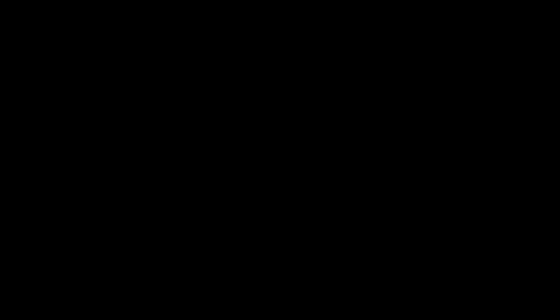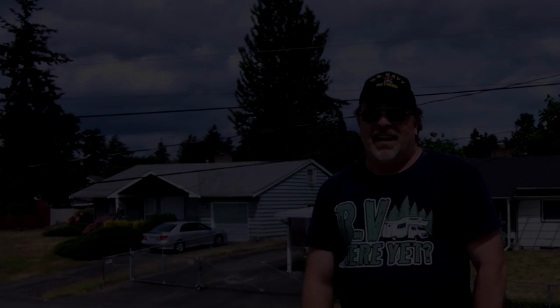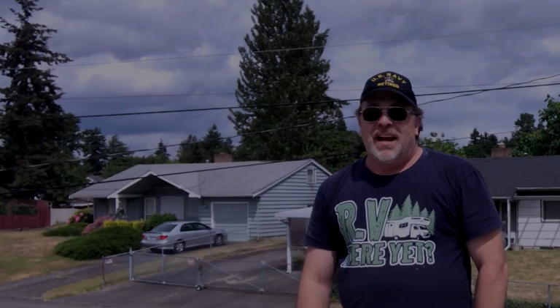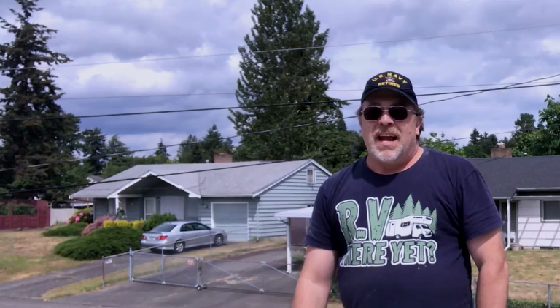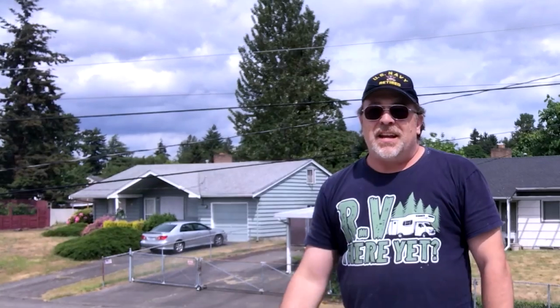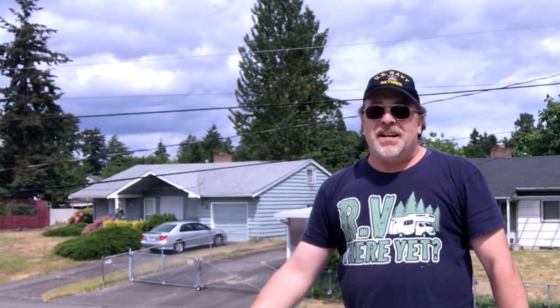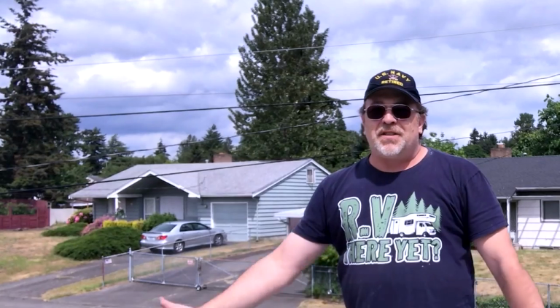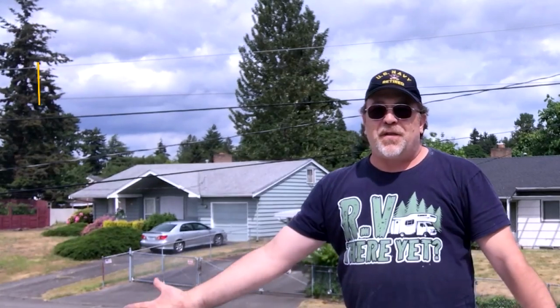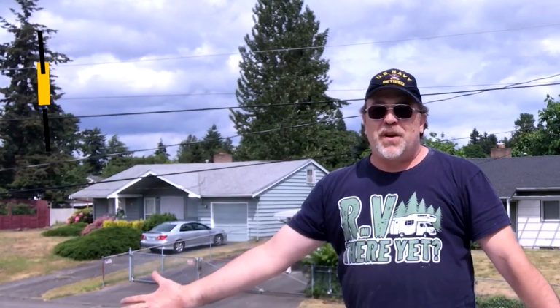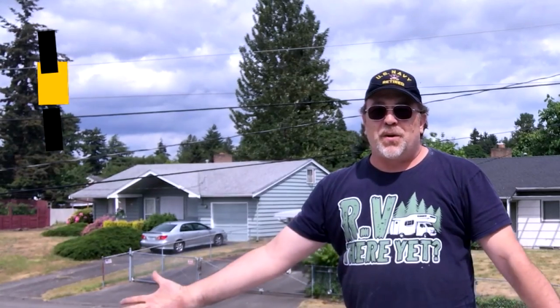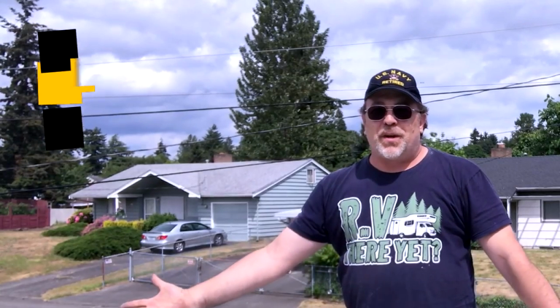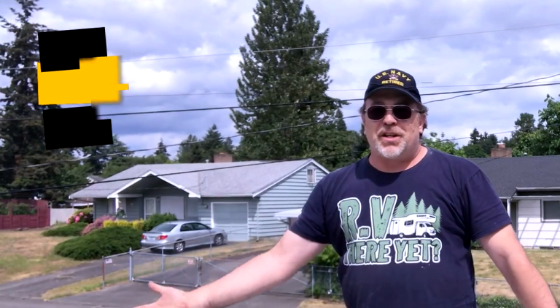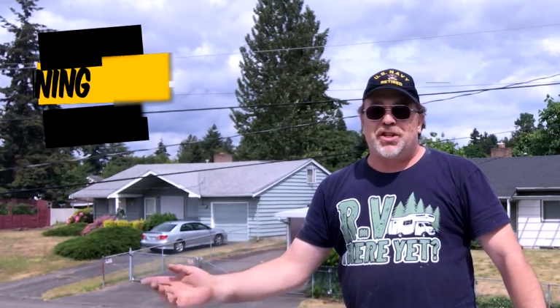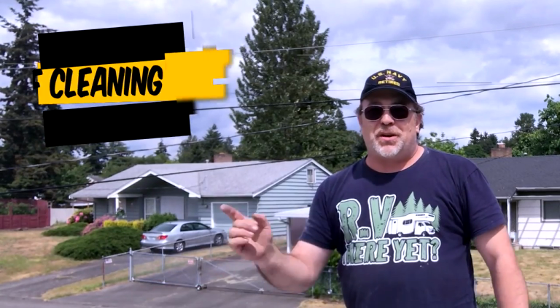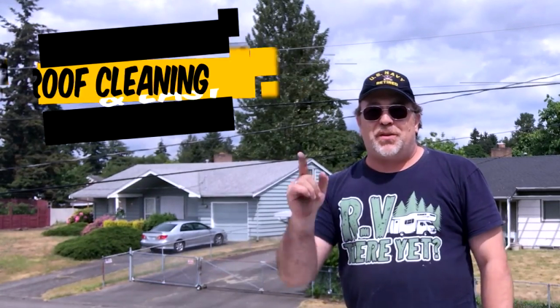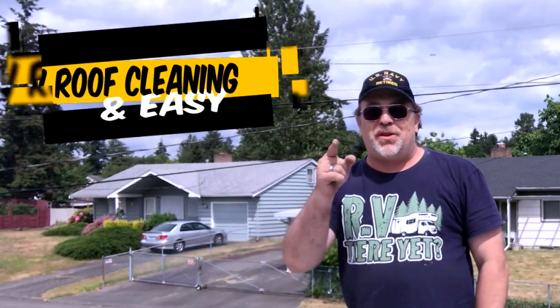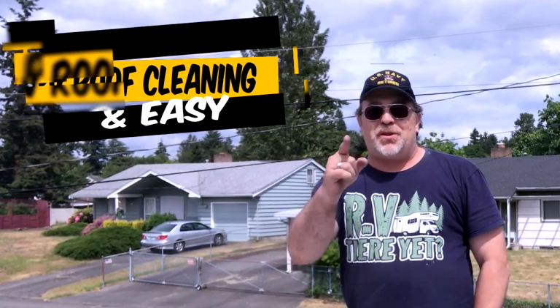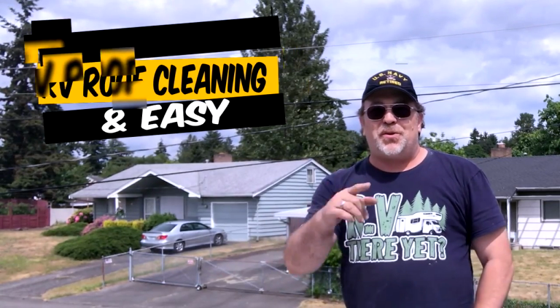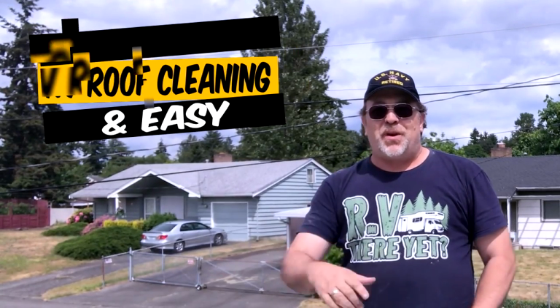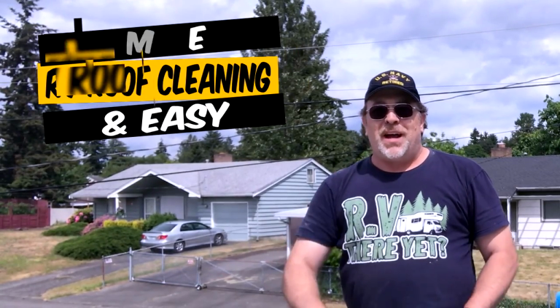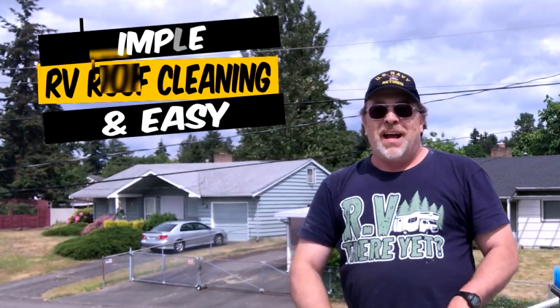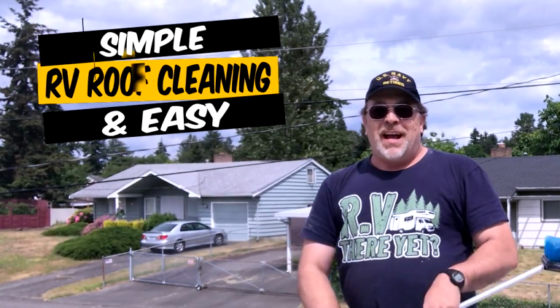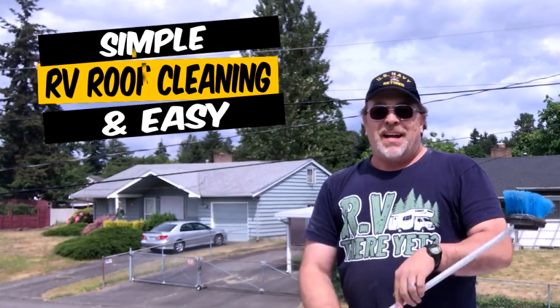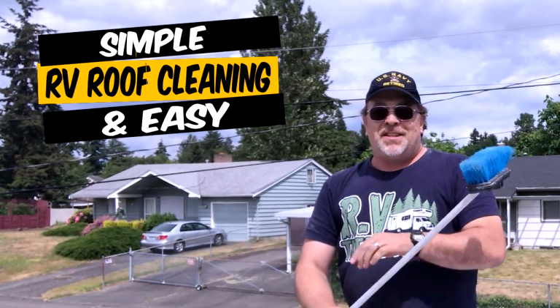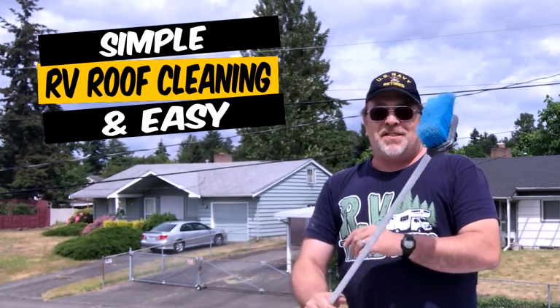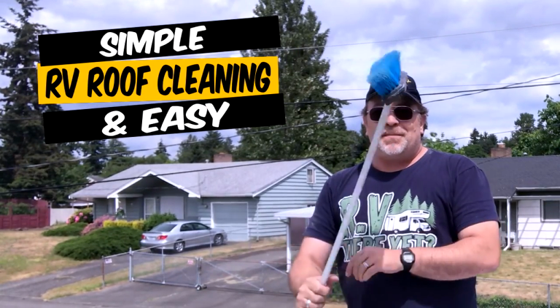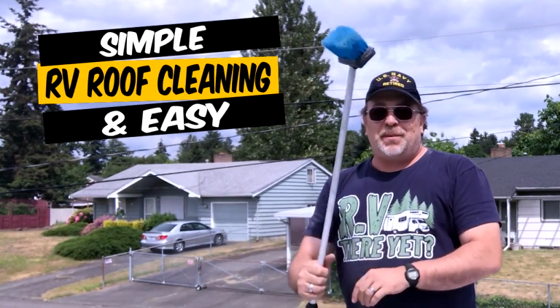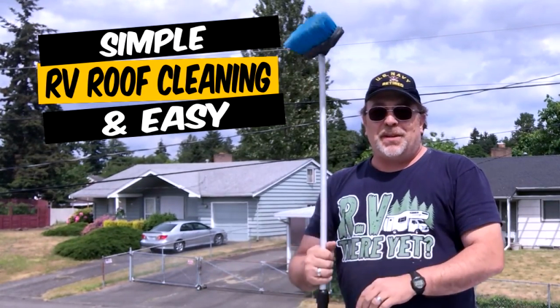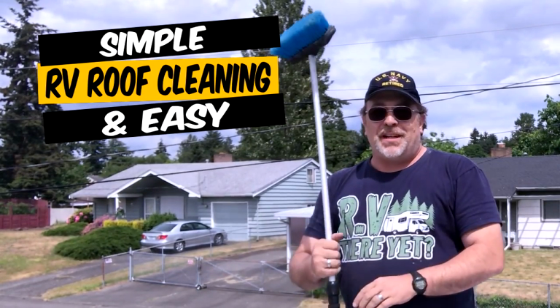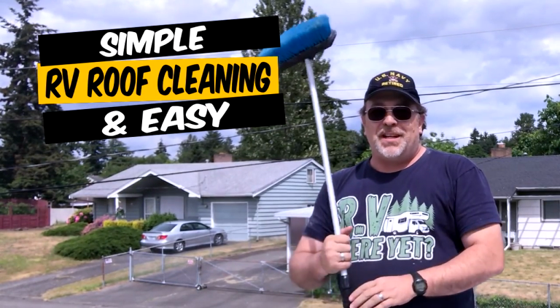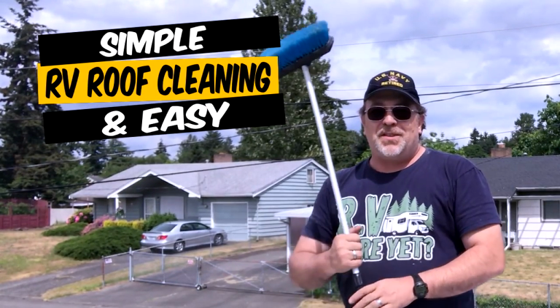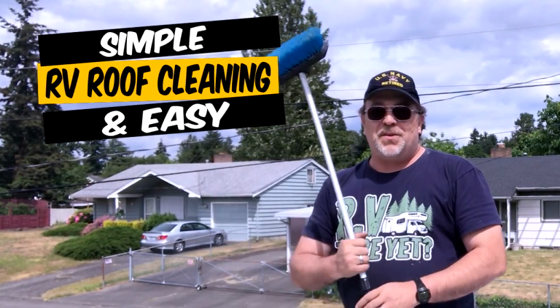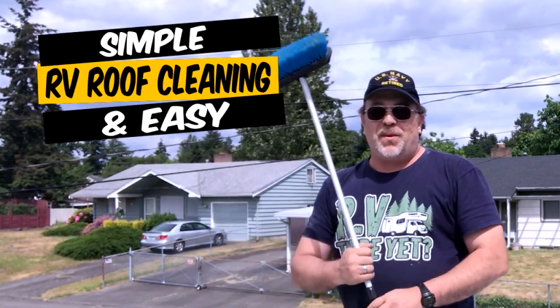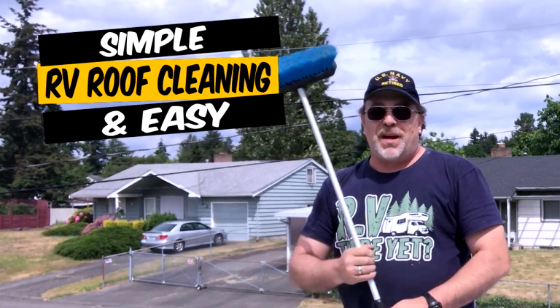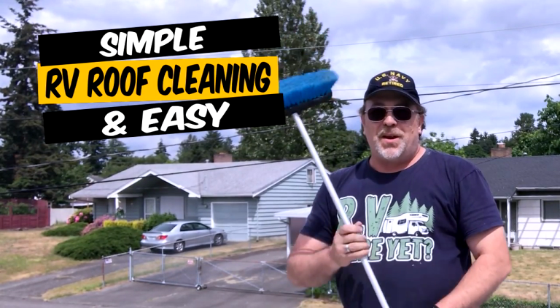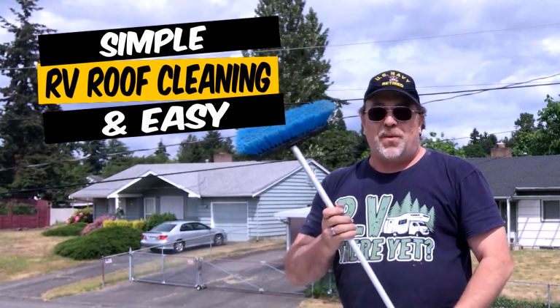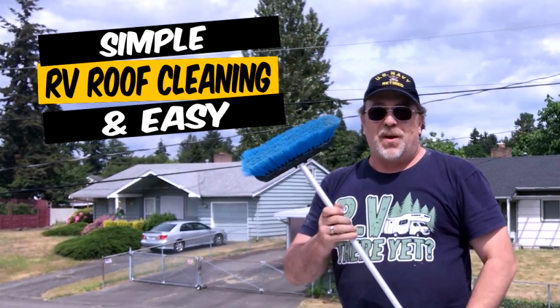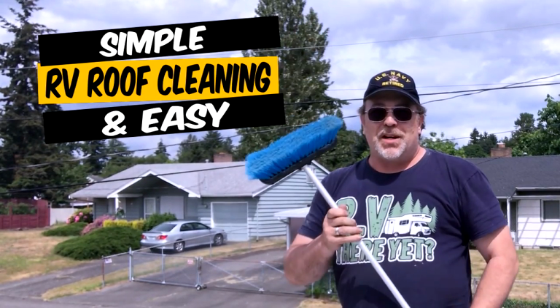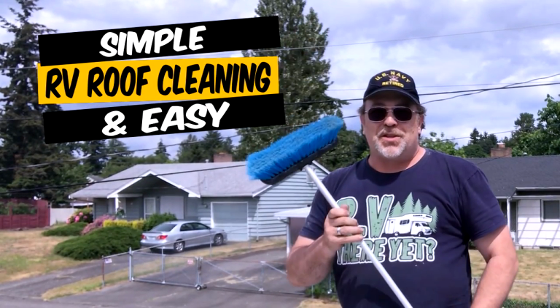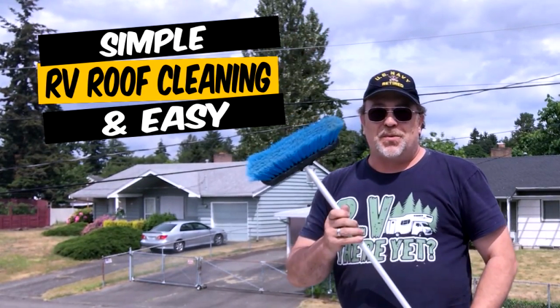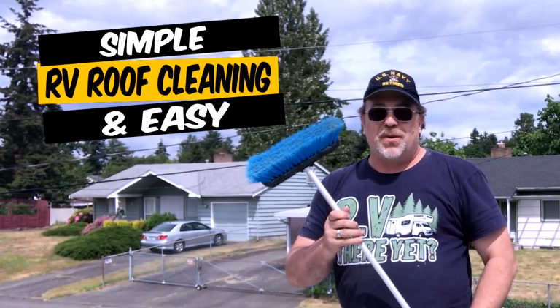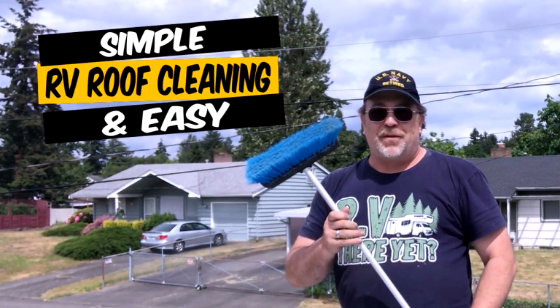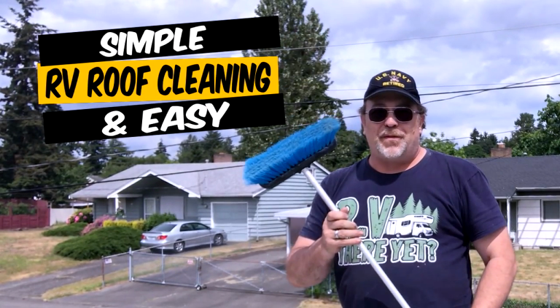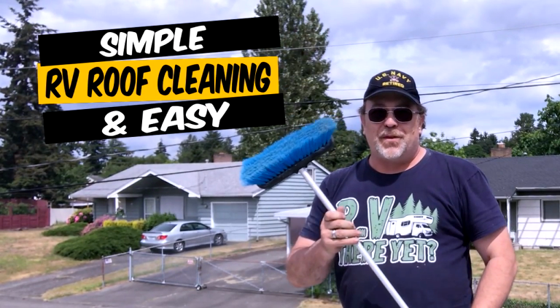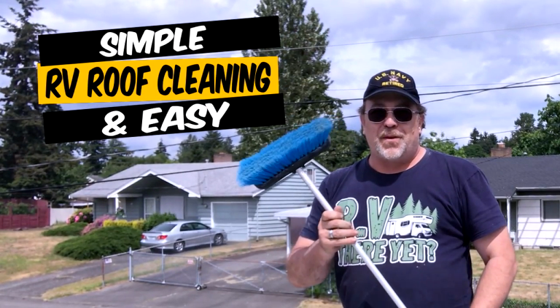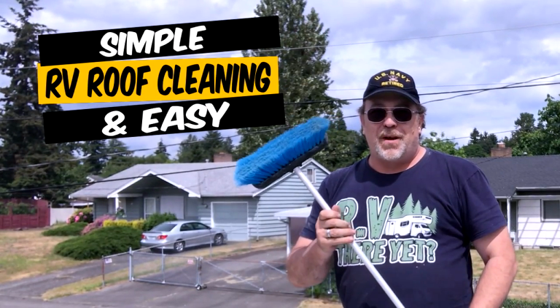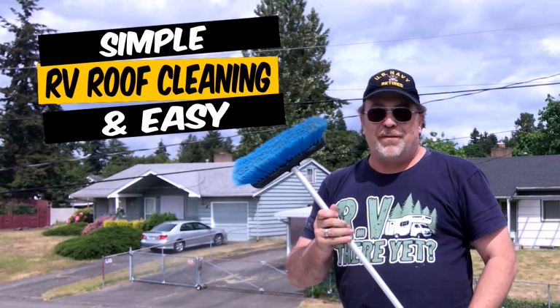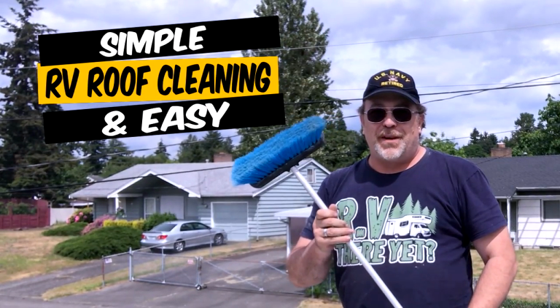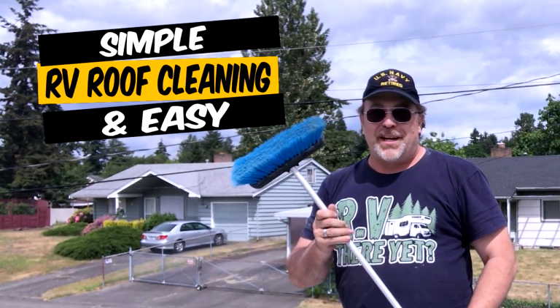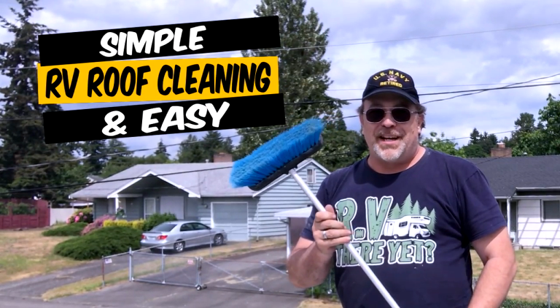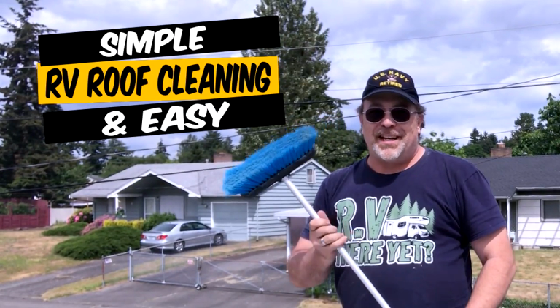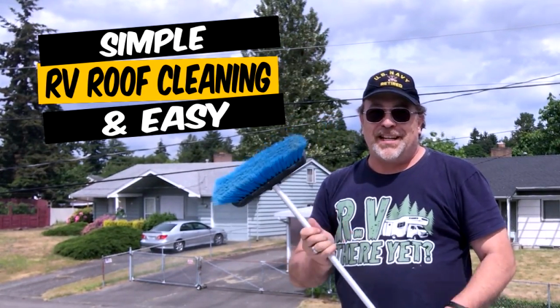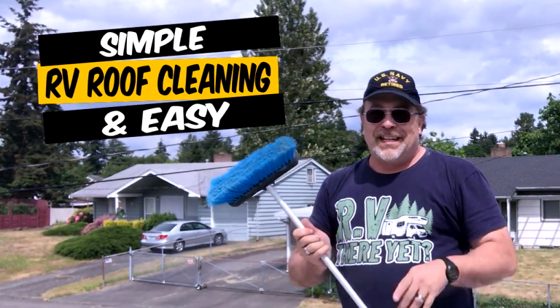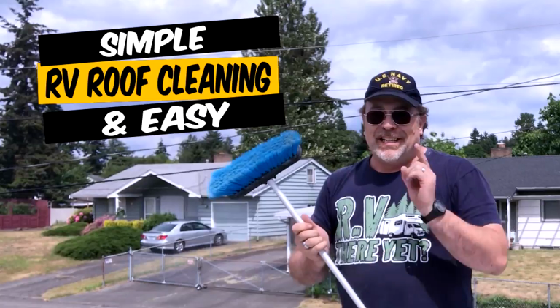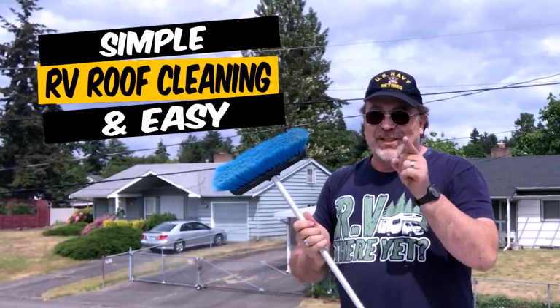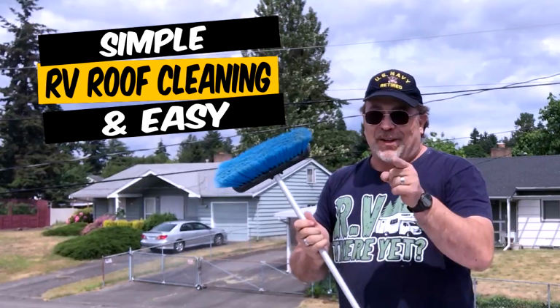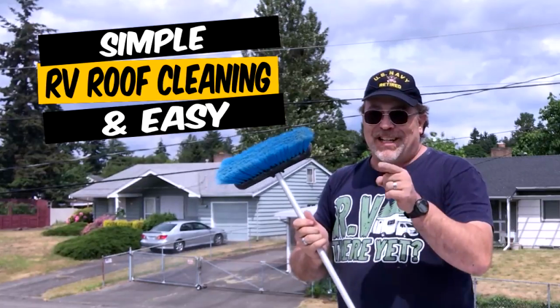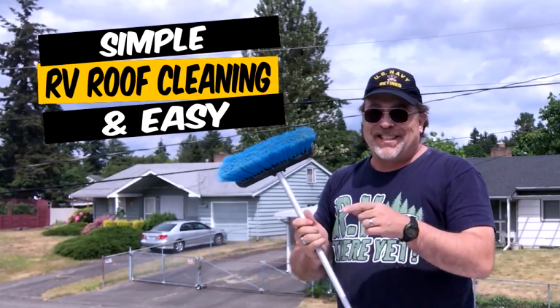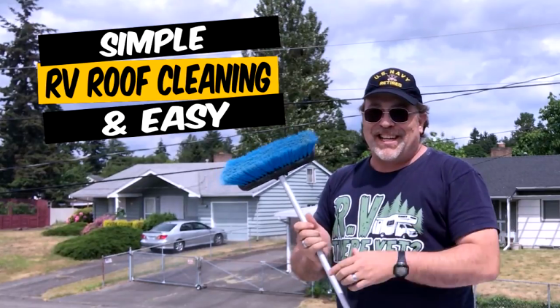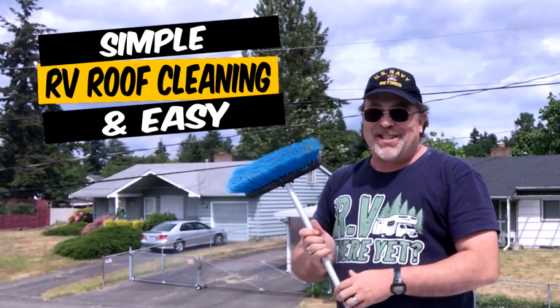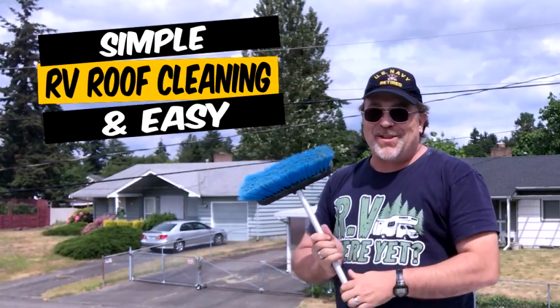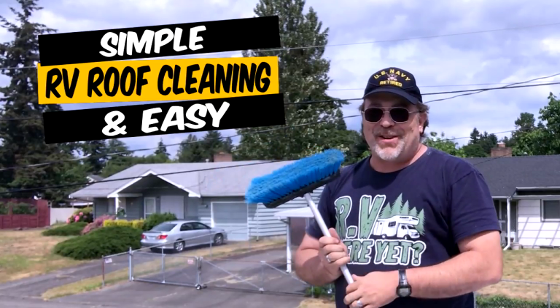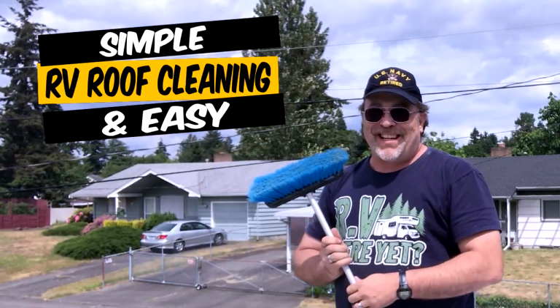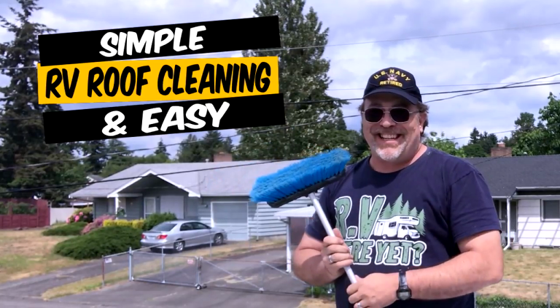In this video we're going to share with you a simple and easy way to wash the roof of your RV. So let's get to it!